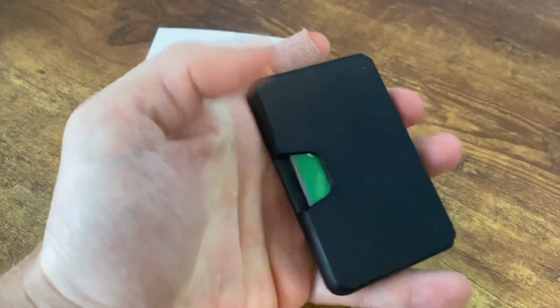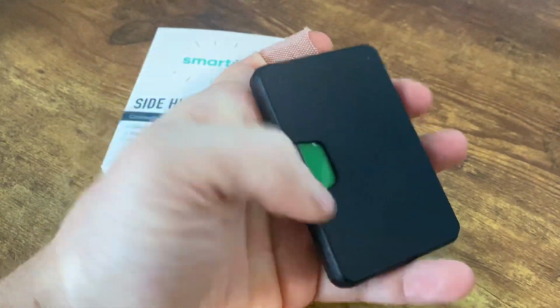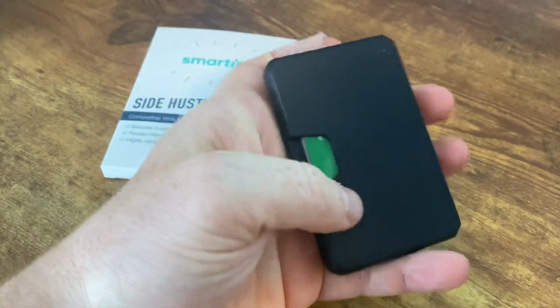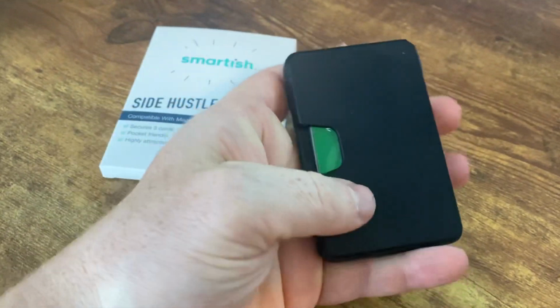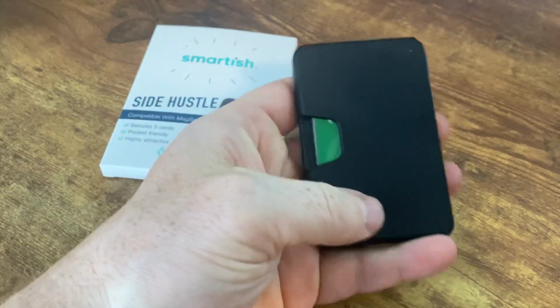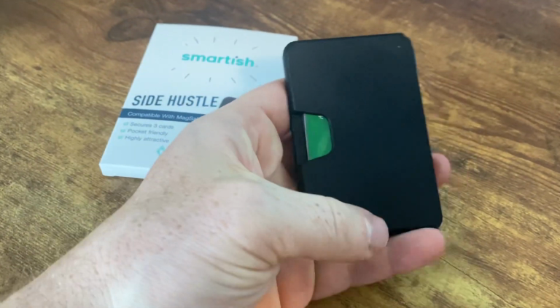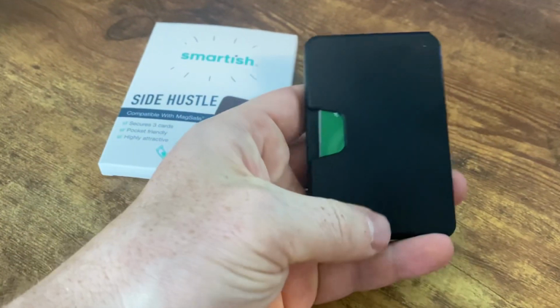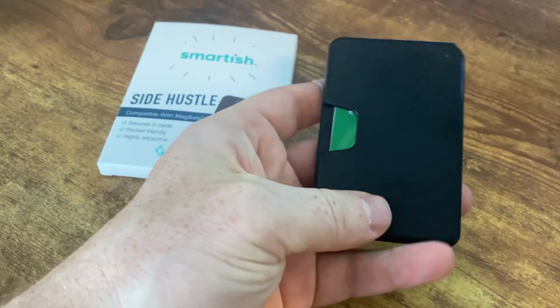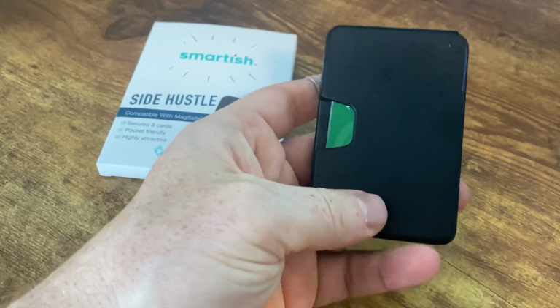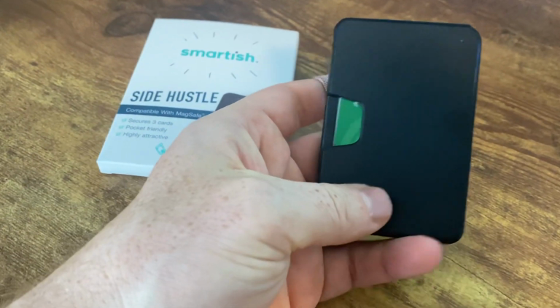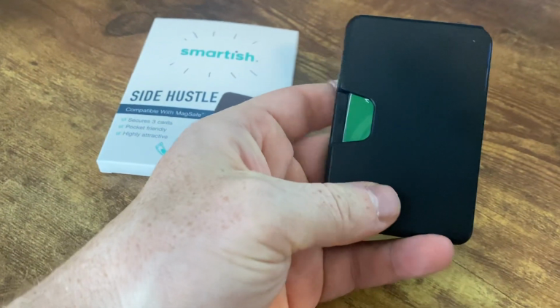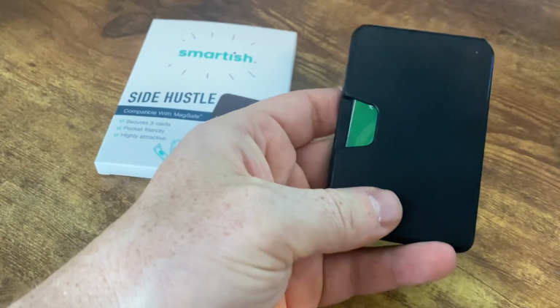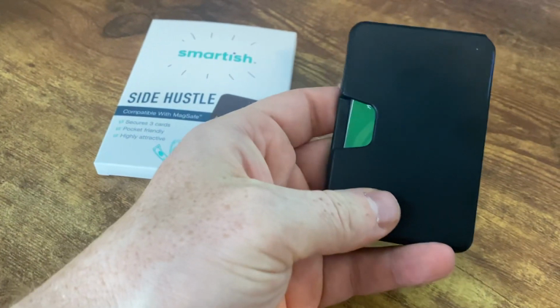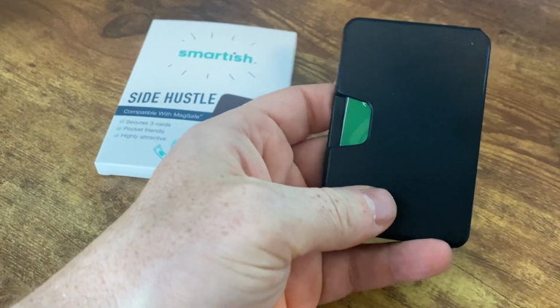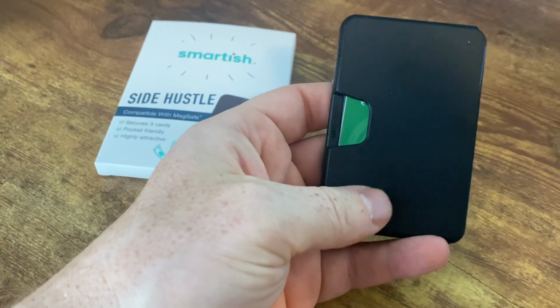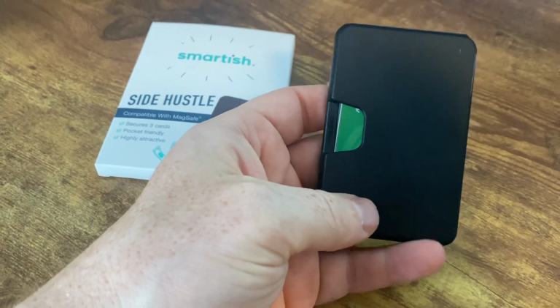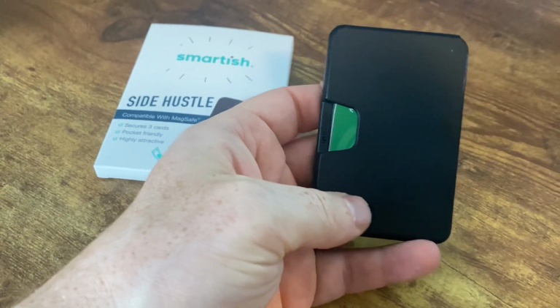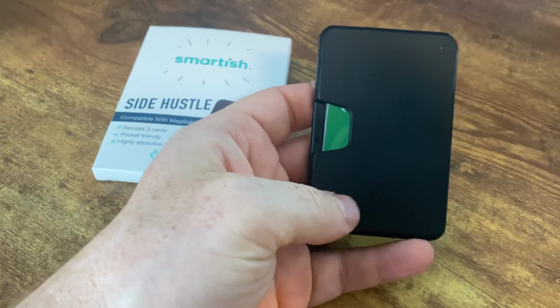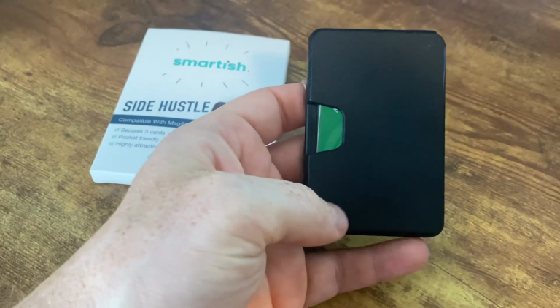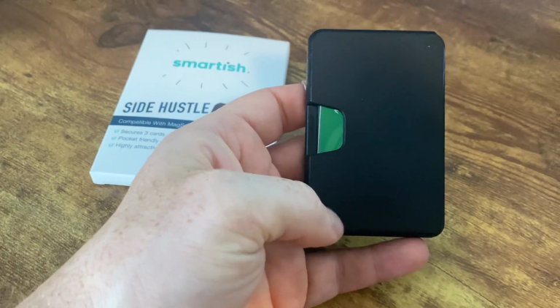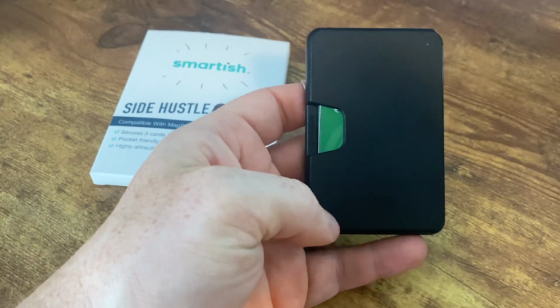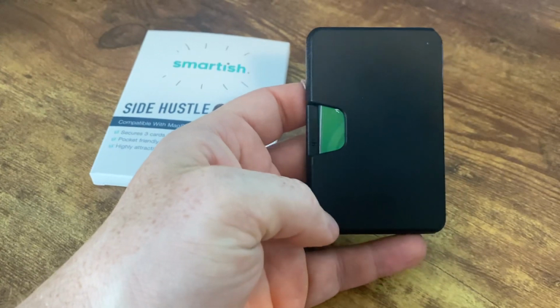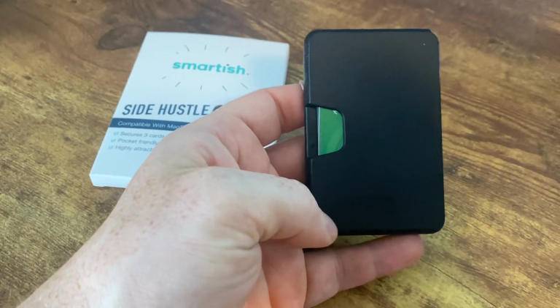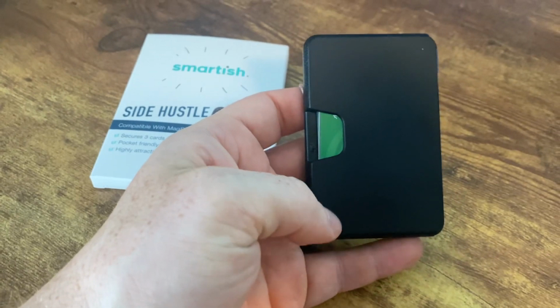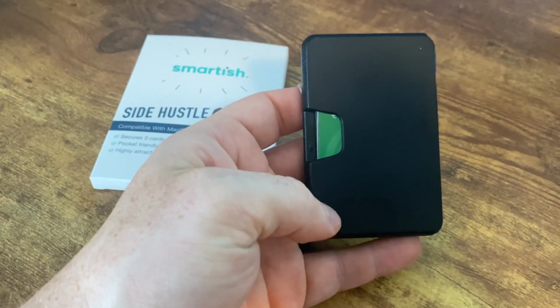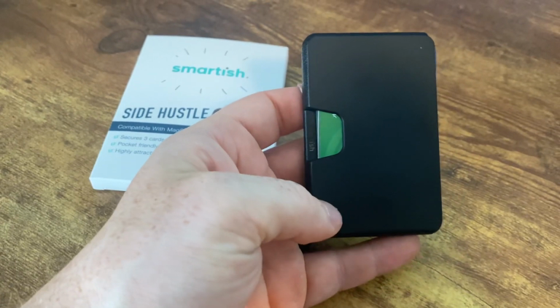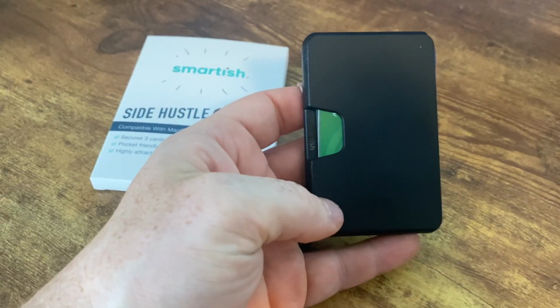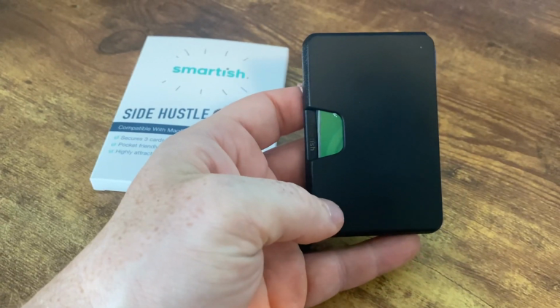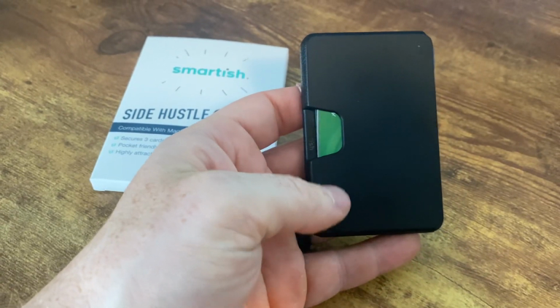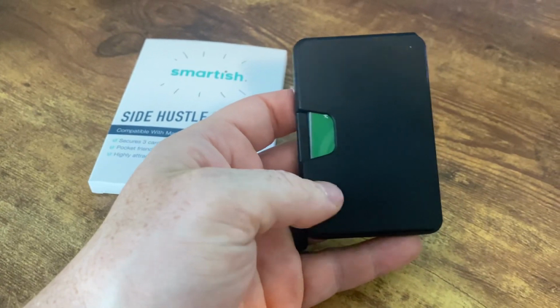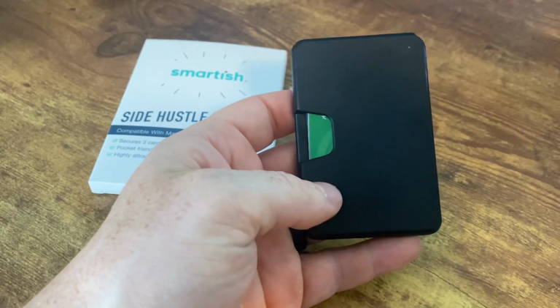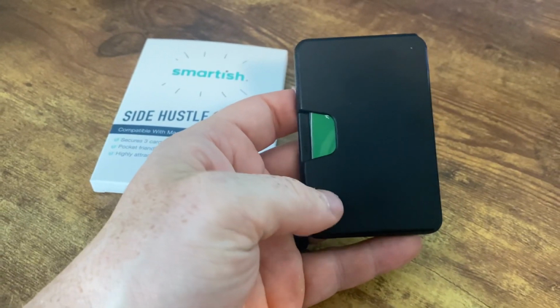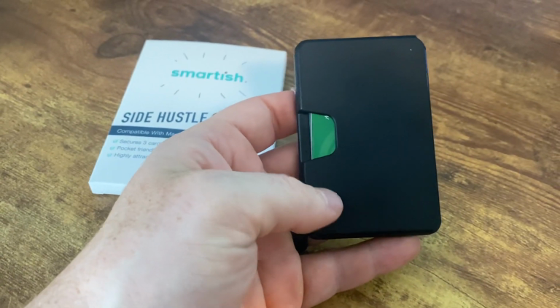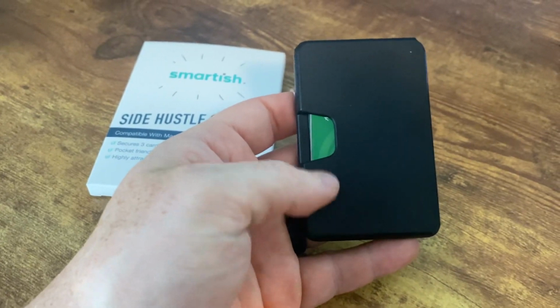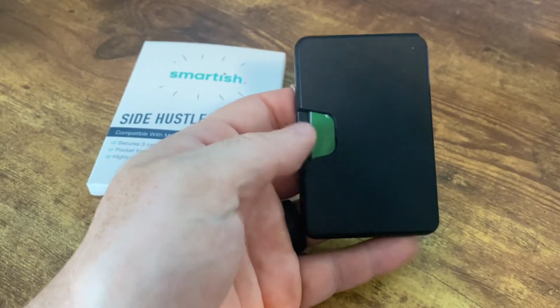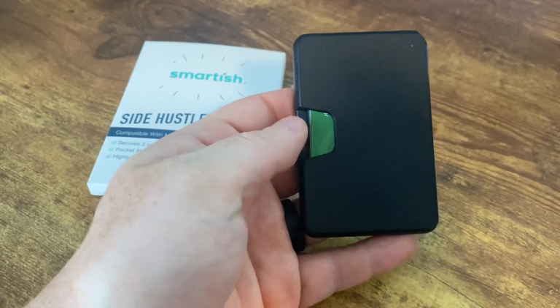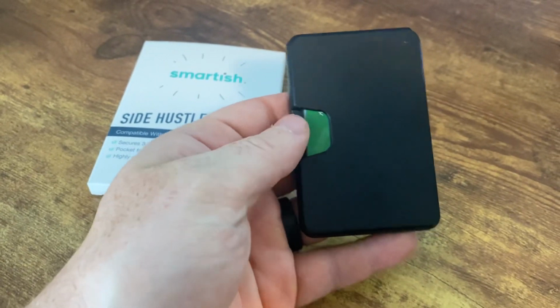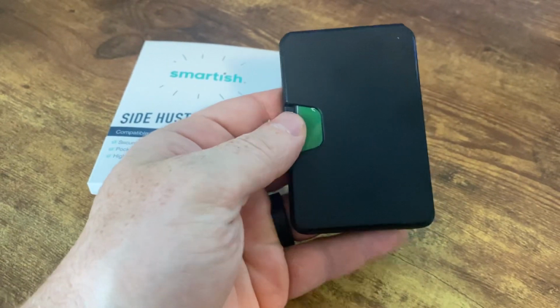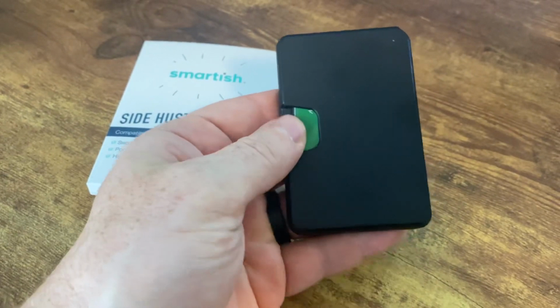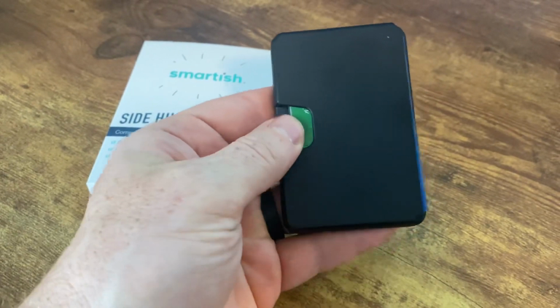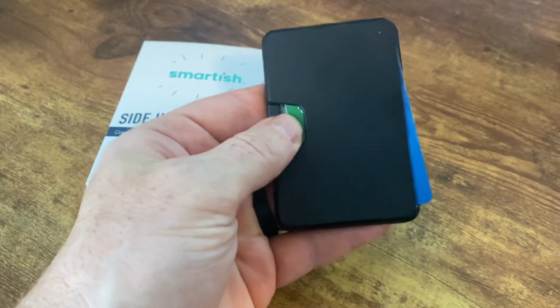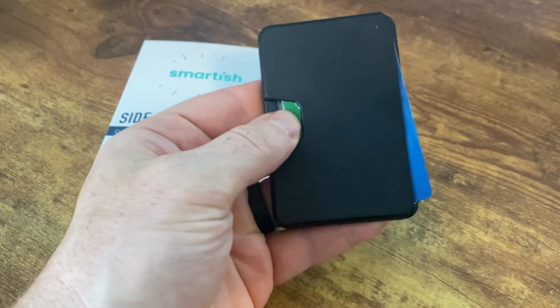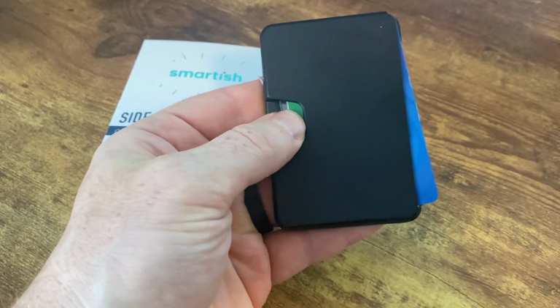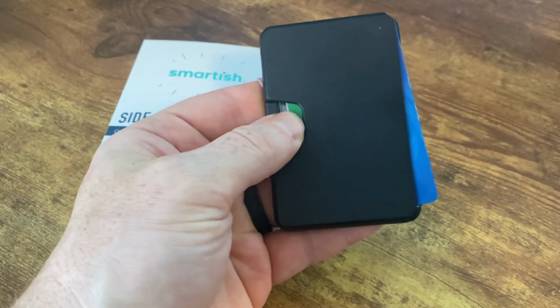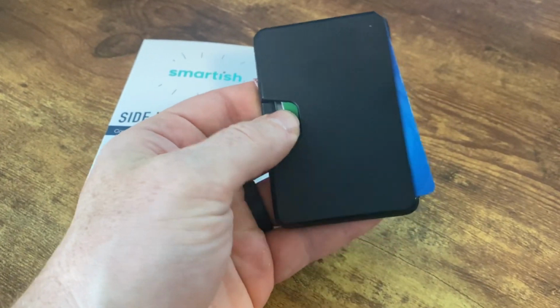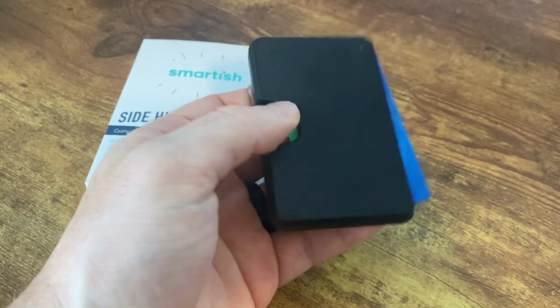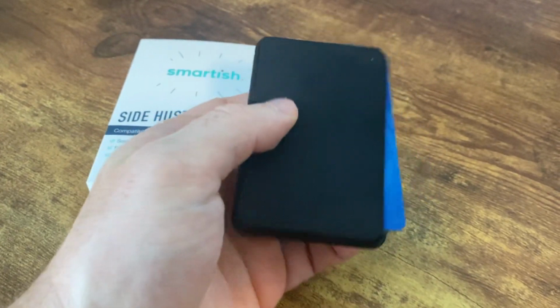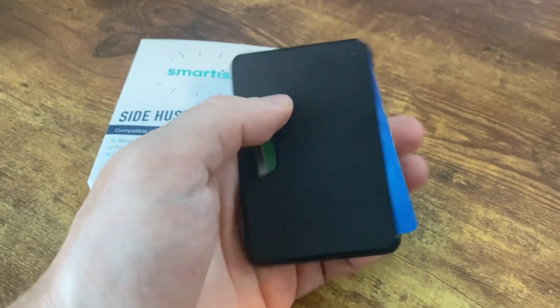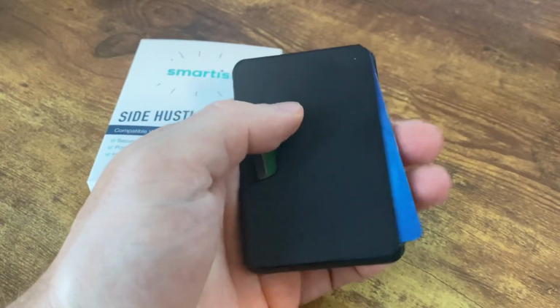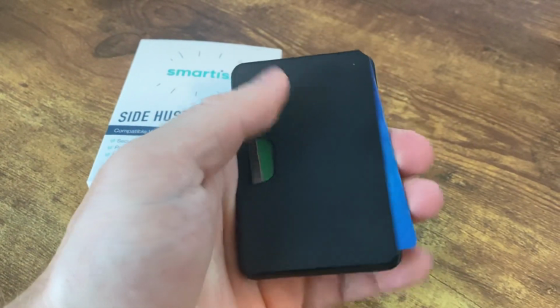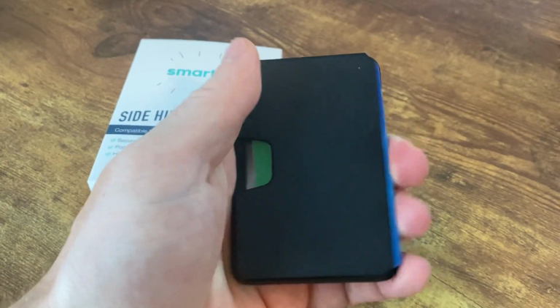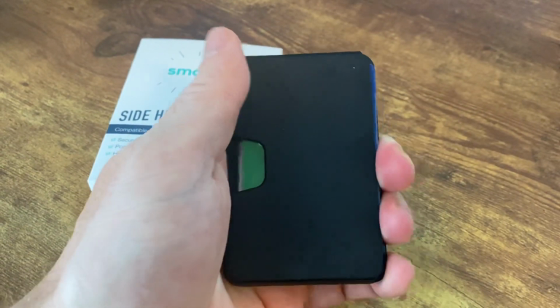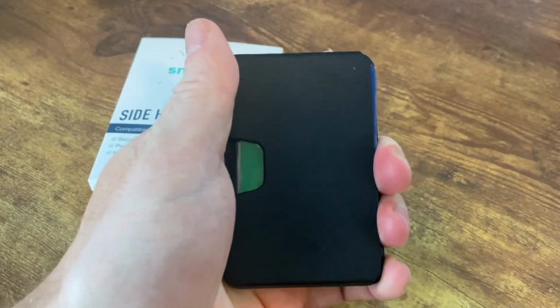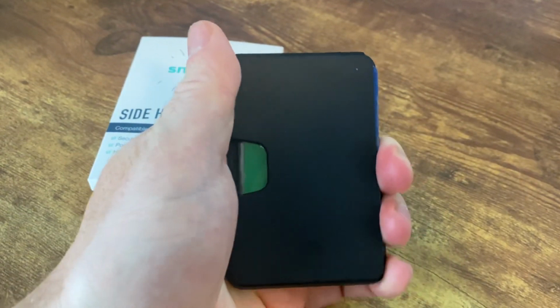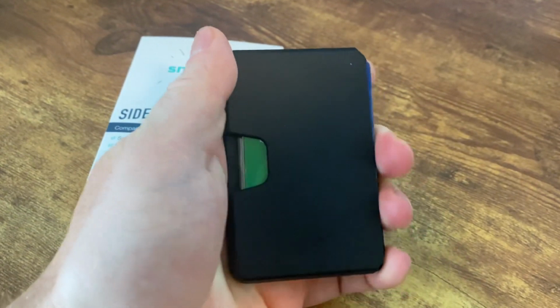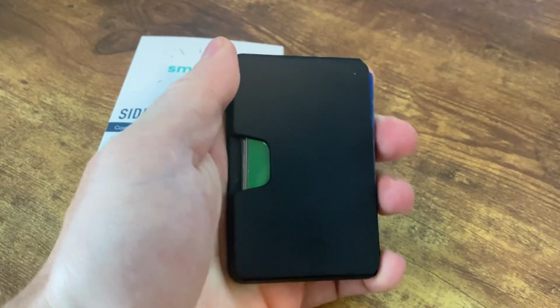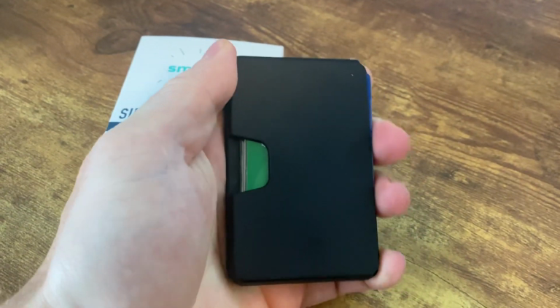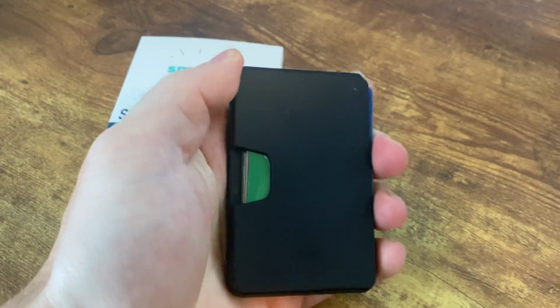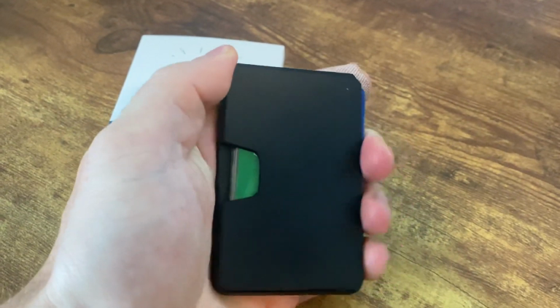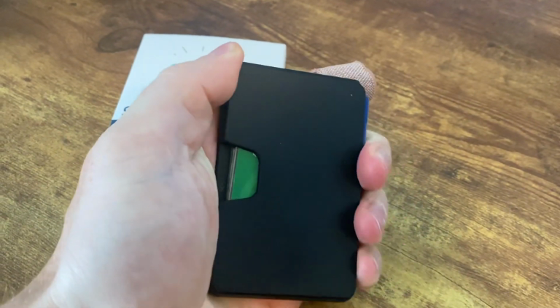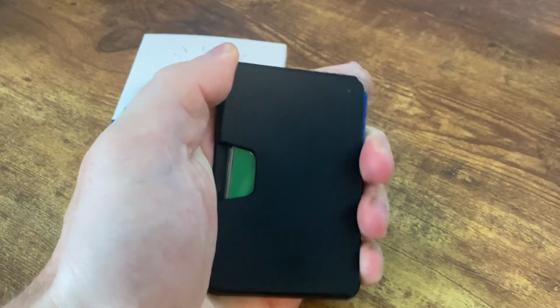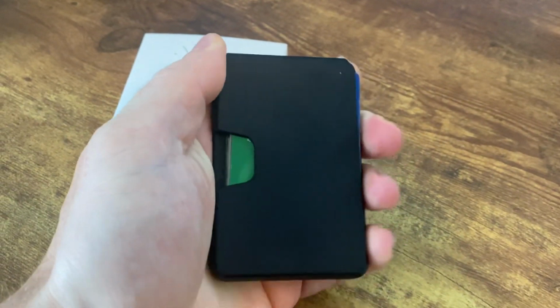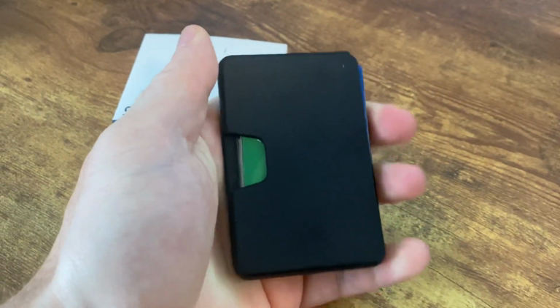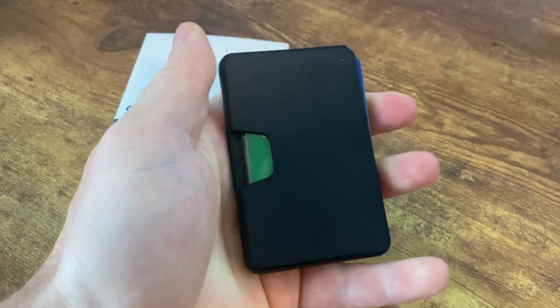It claims it holds three cards and it does very comfortably, but I have four in here and it fits that no problem. You can see I could still push these cards out easily.